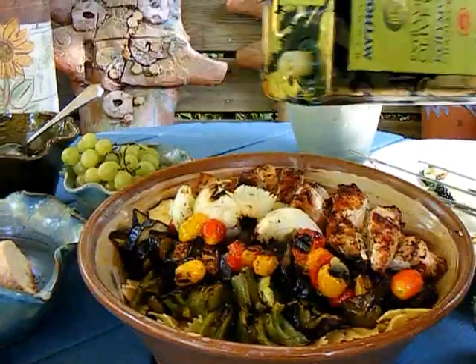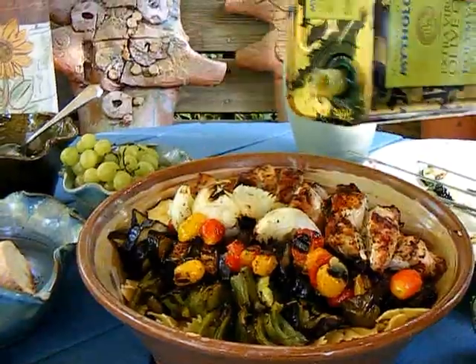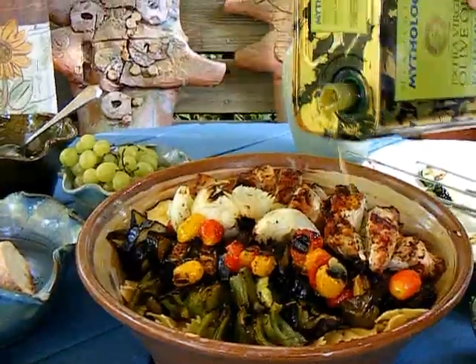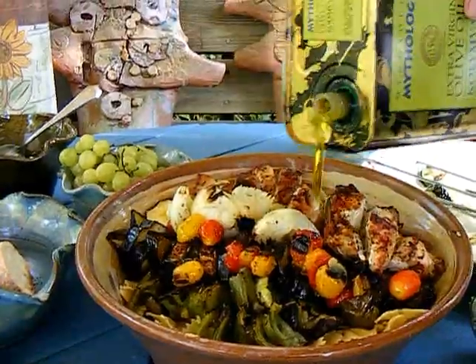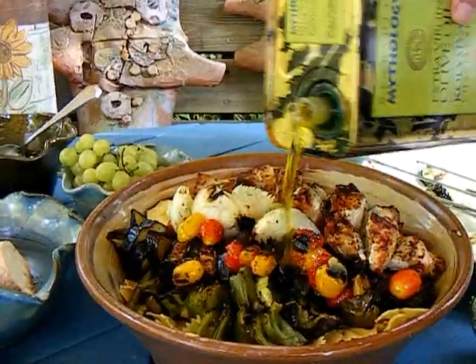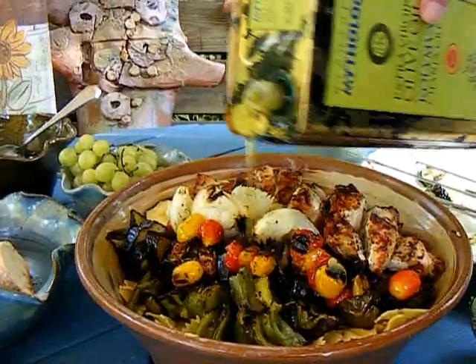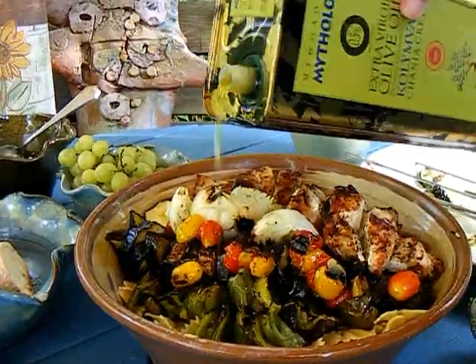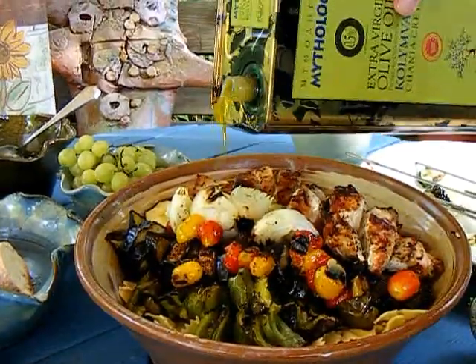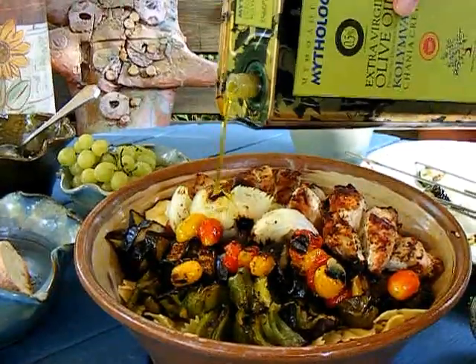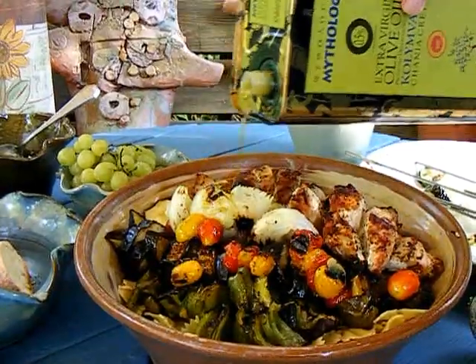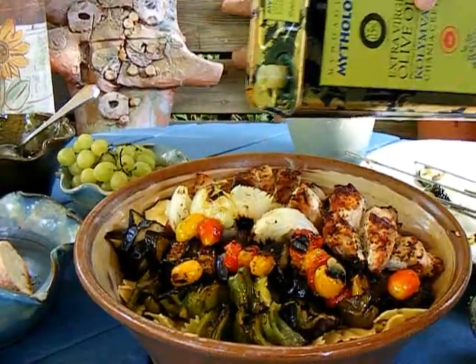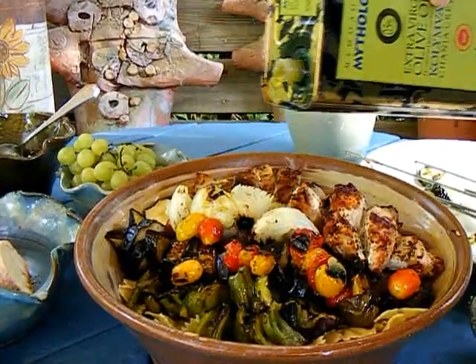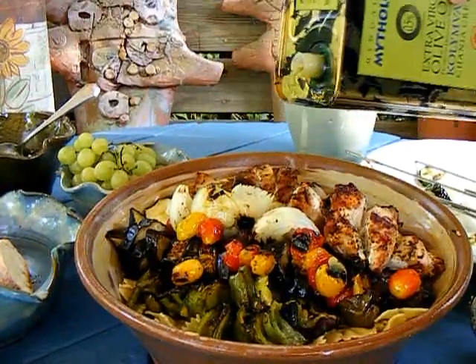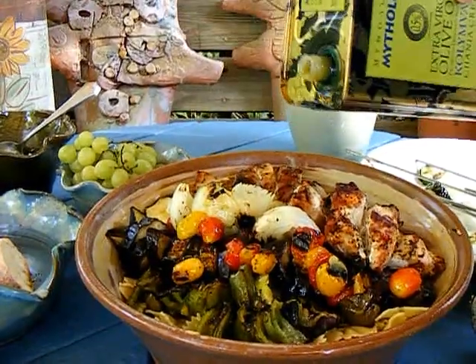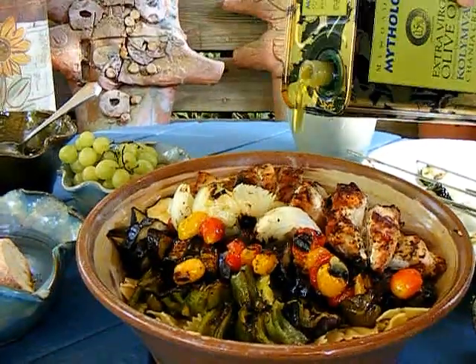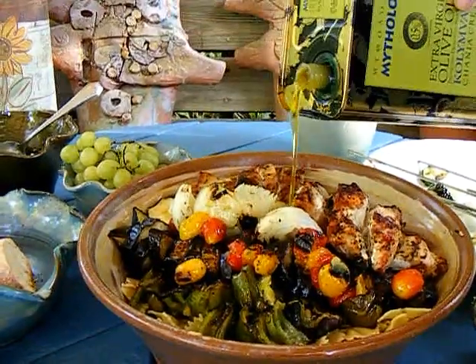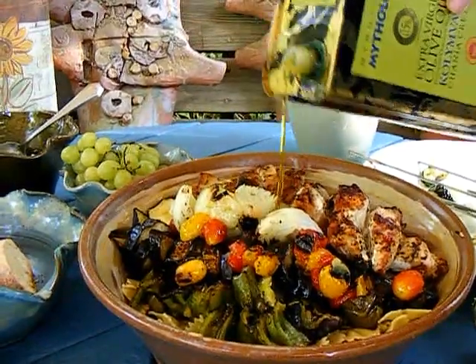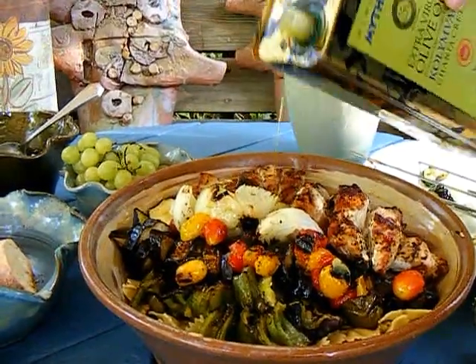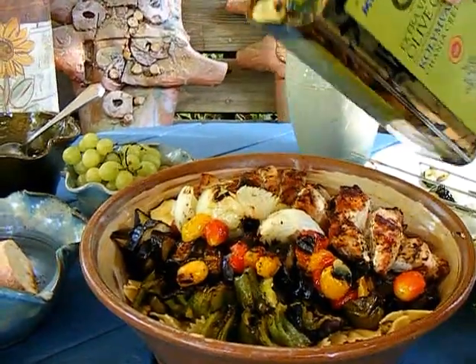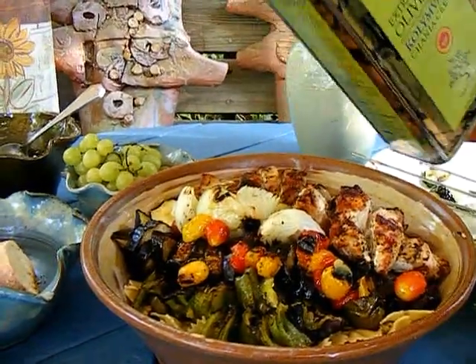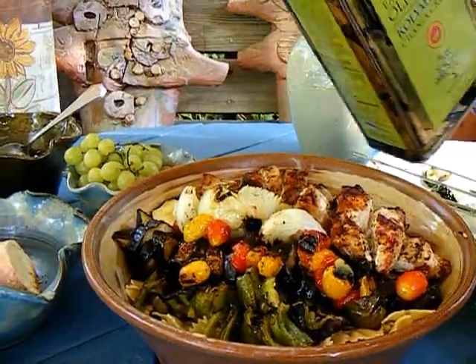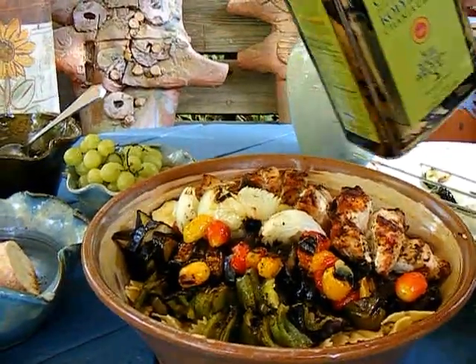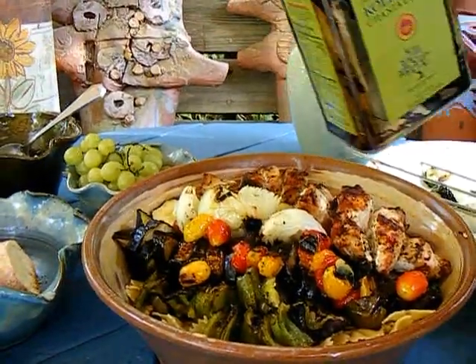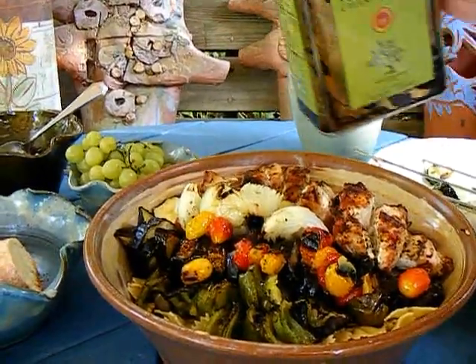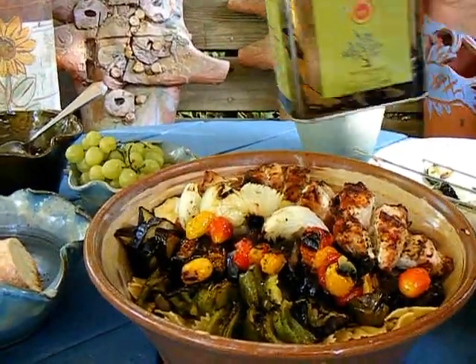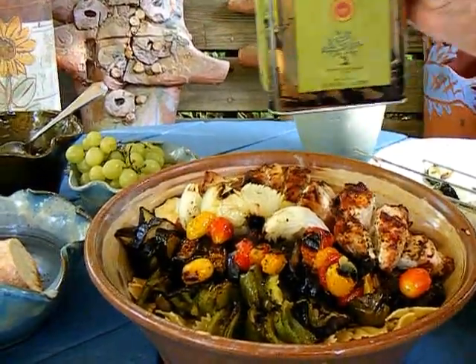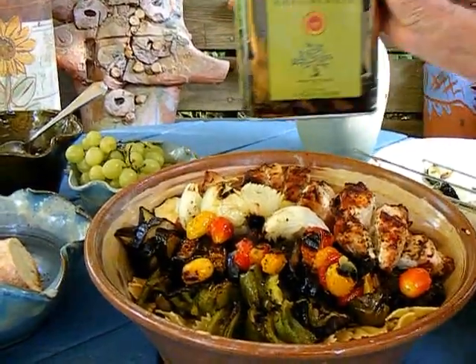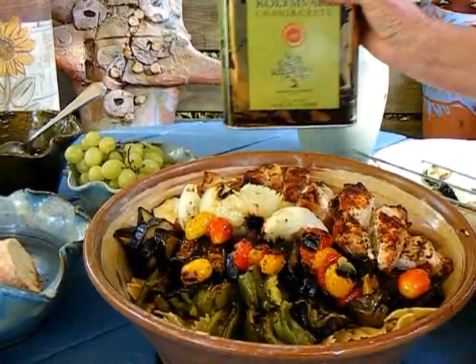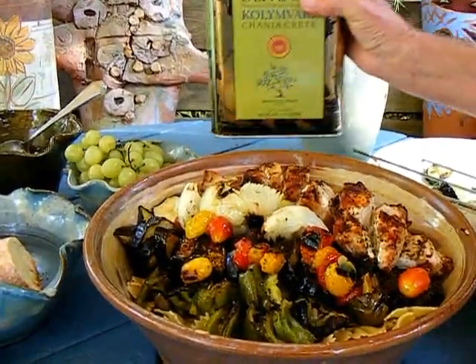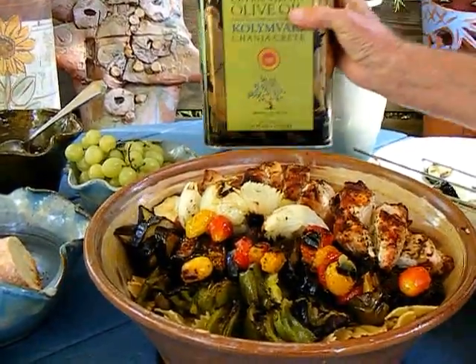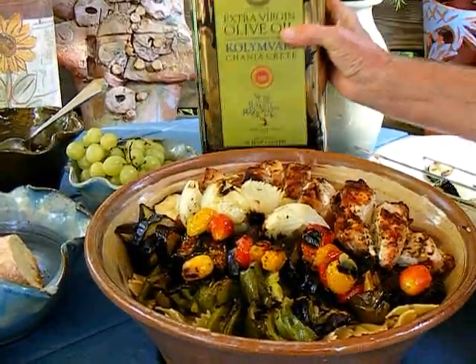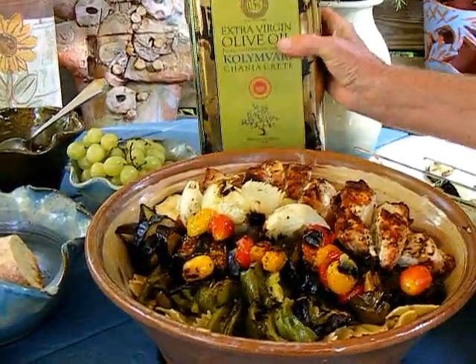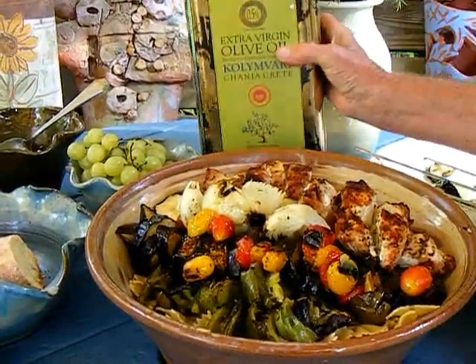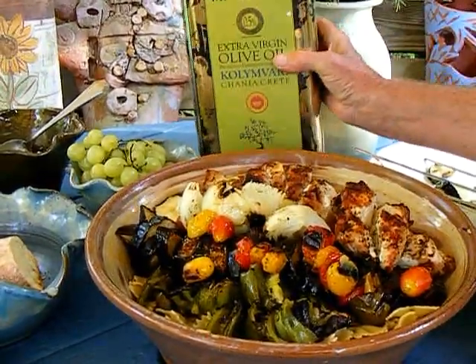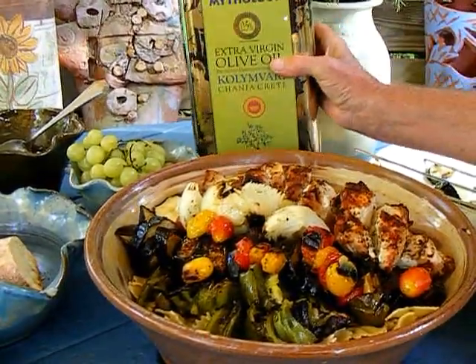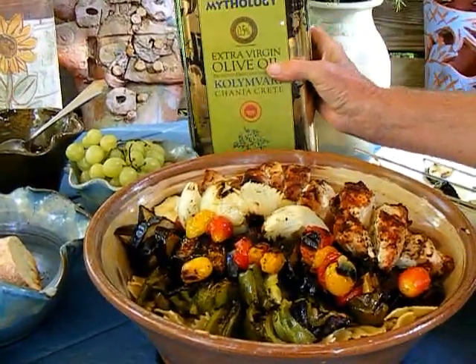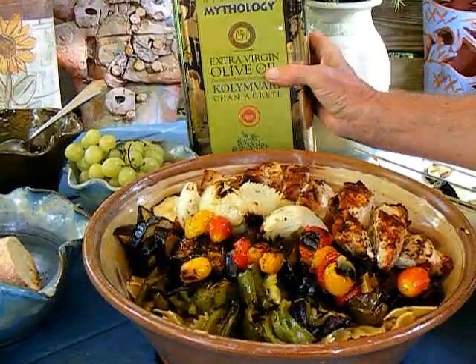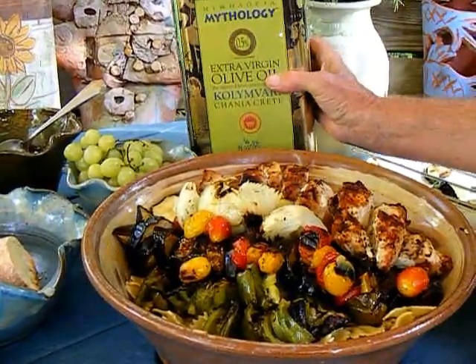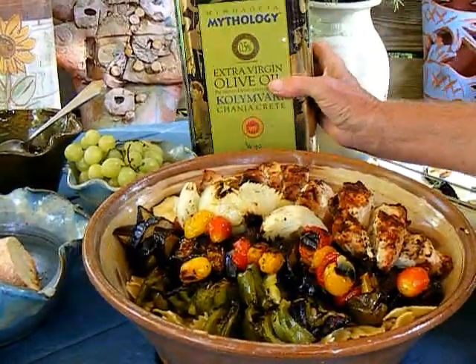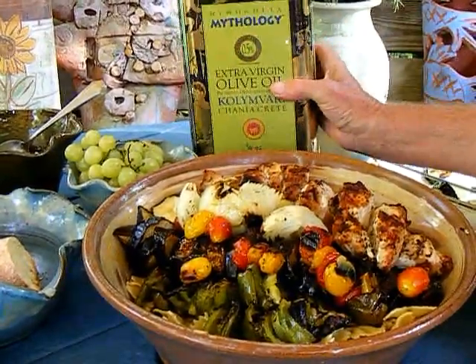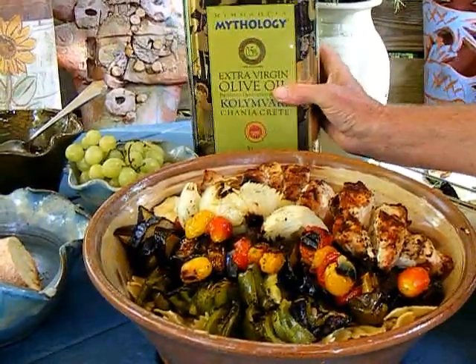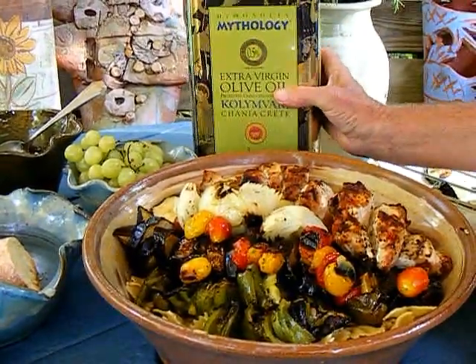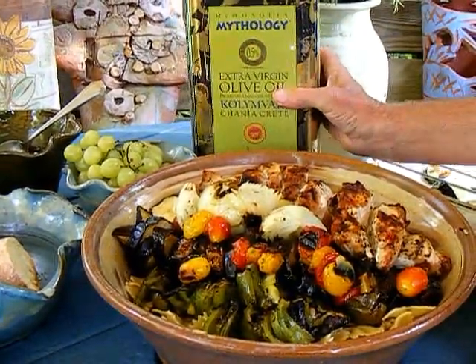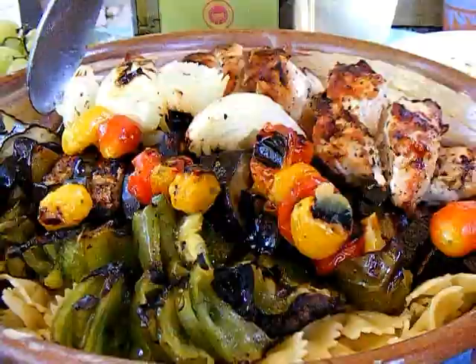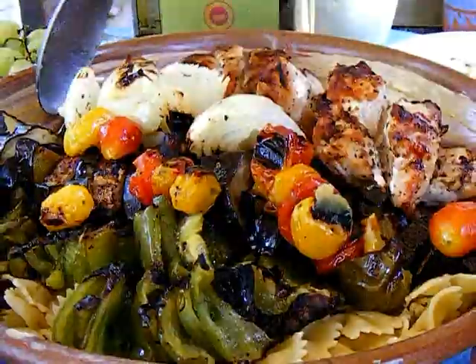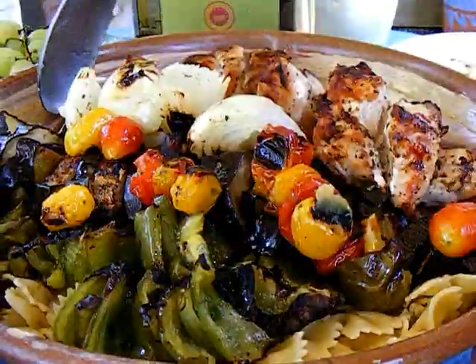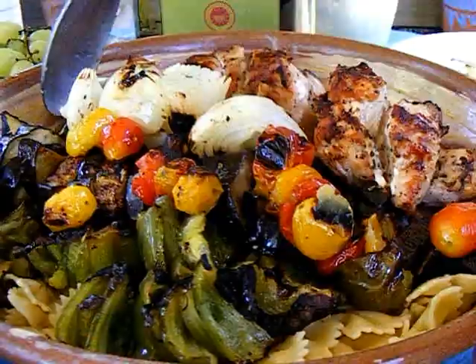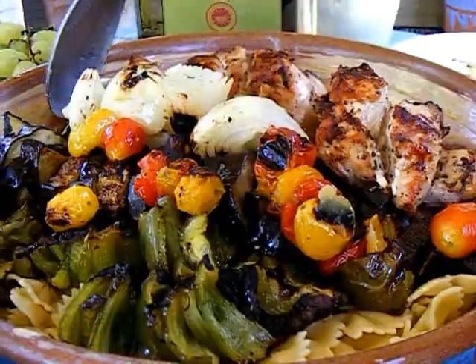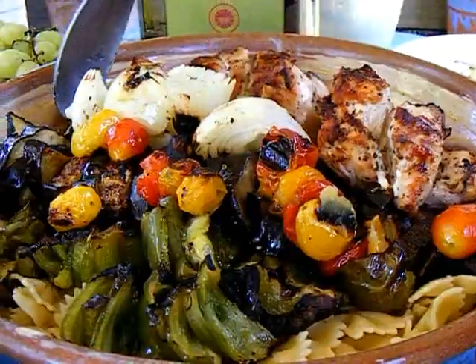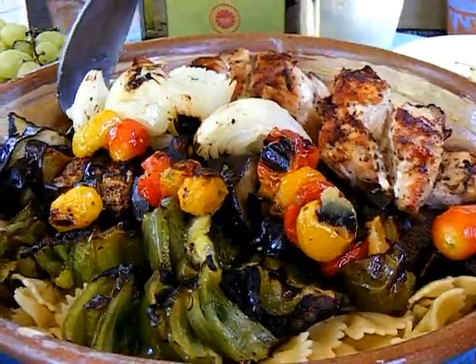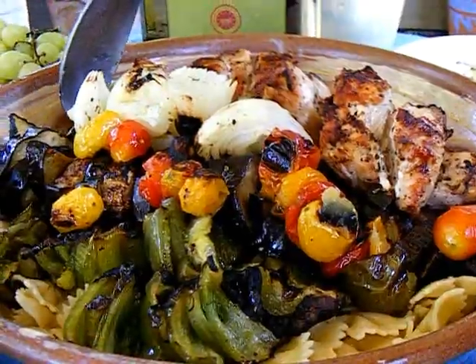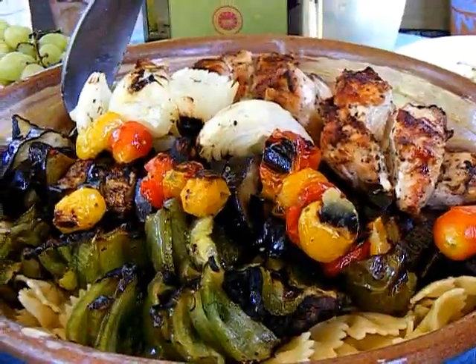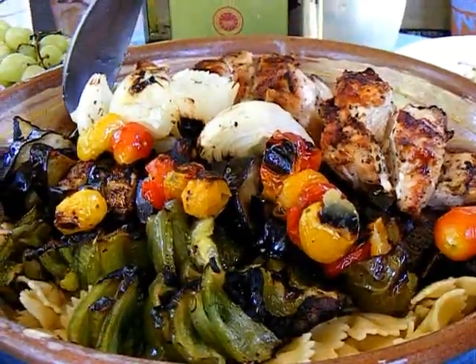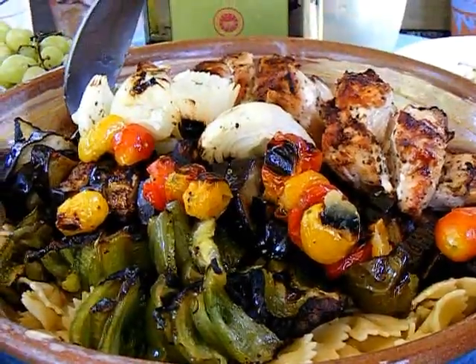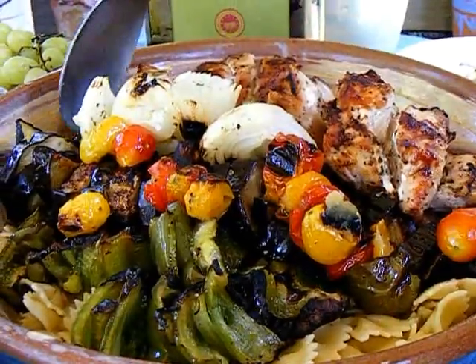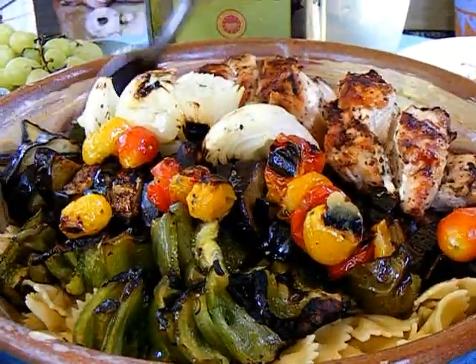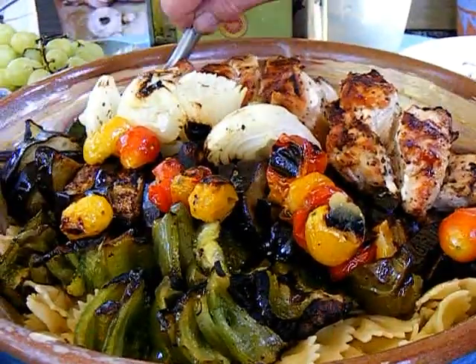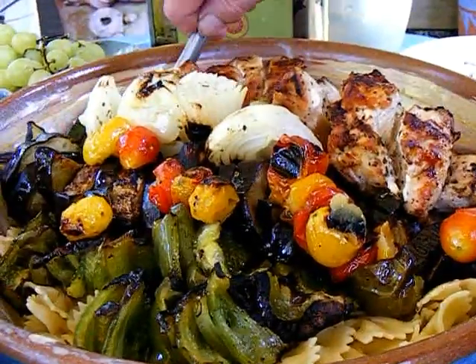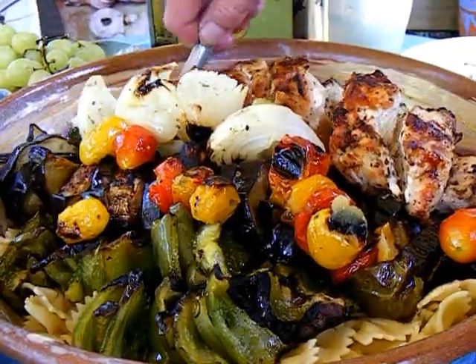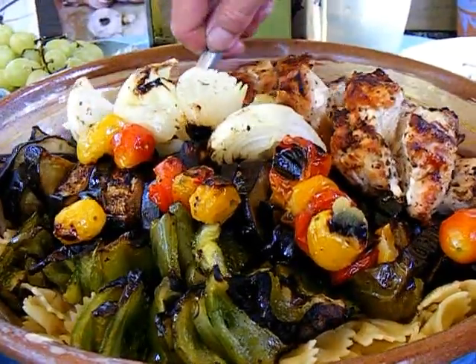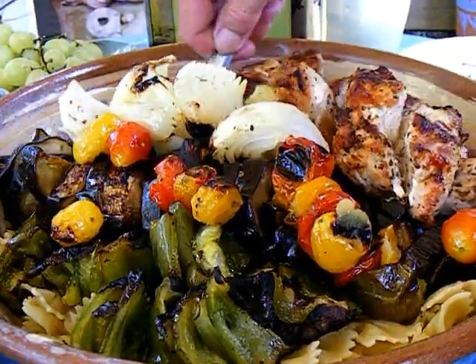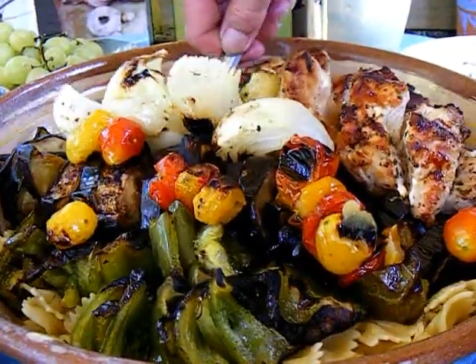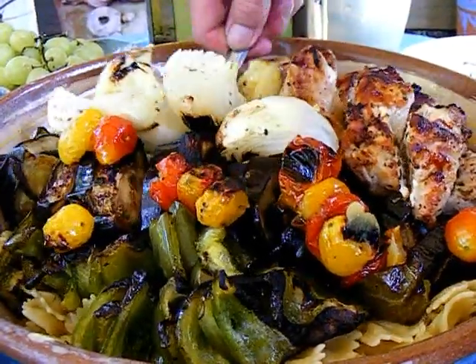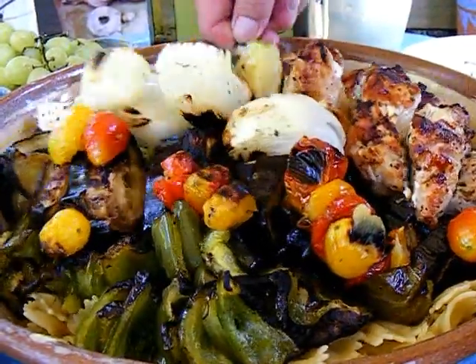It looks nice the way it is. And we'll get that spoon out of the bottom.